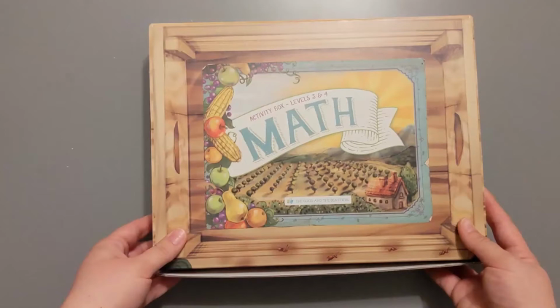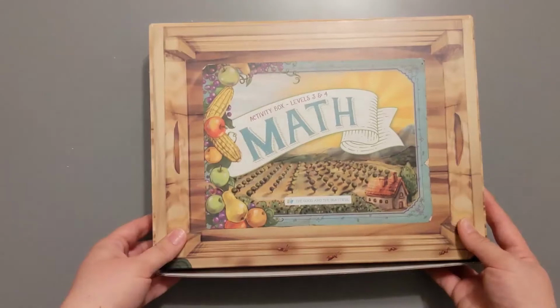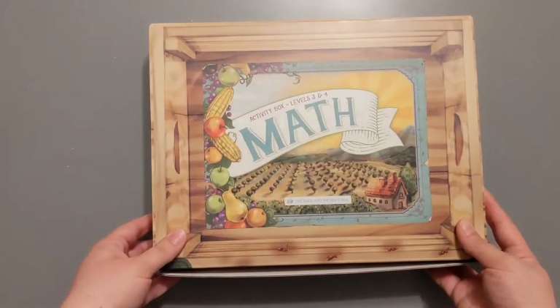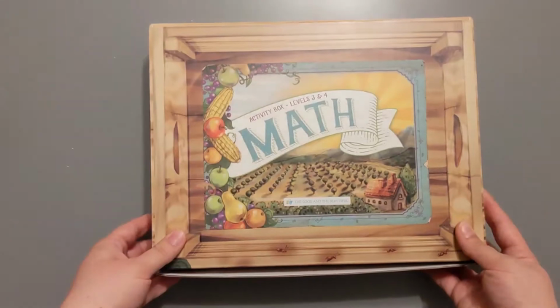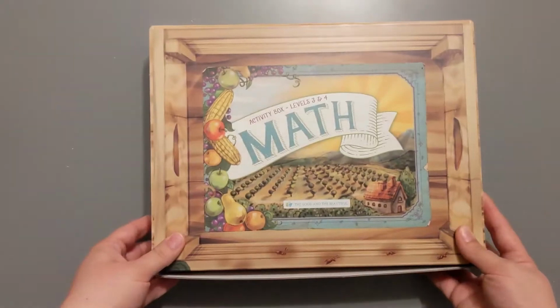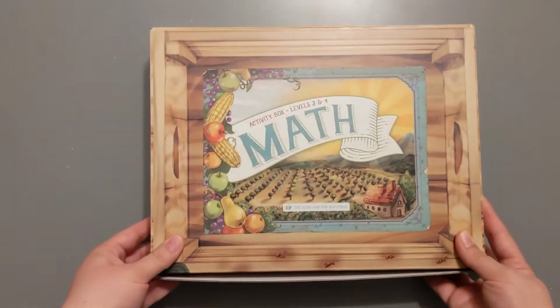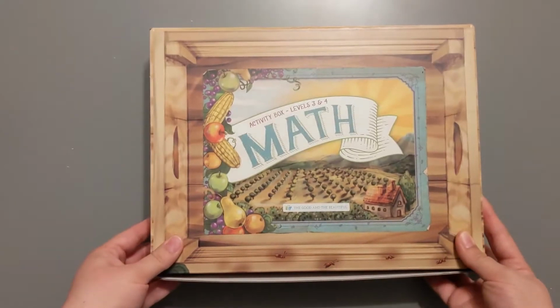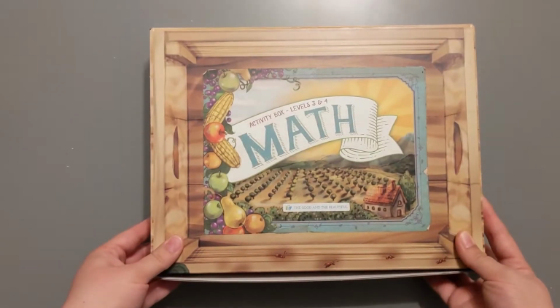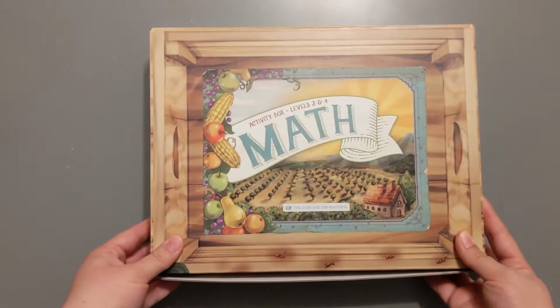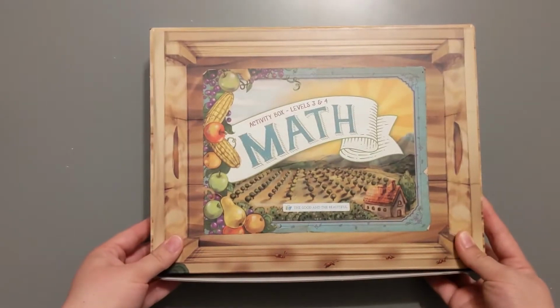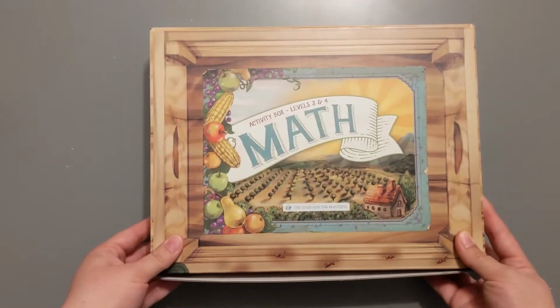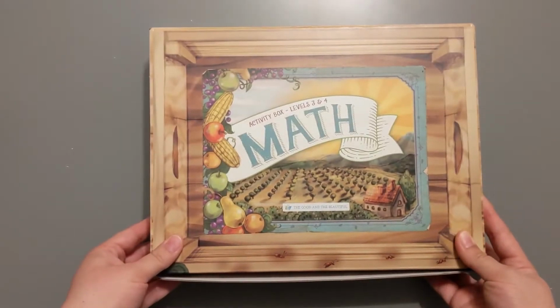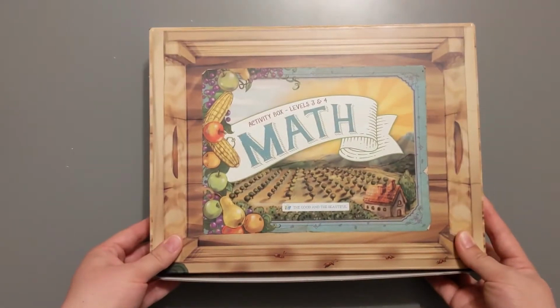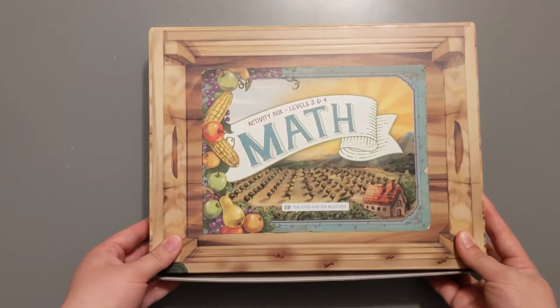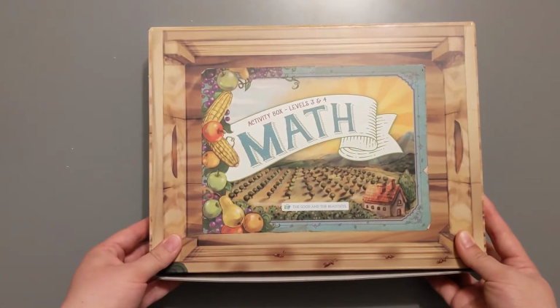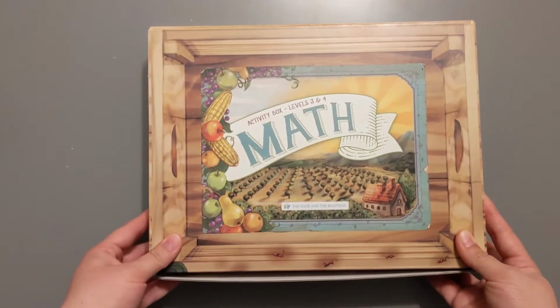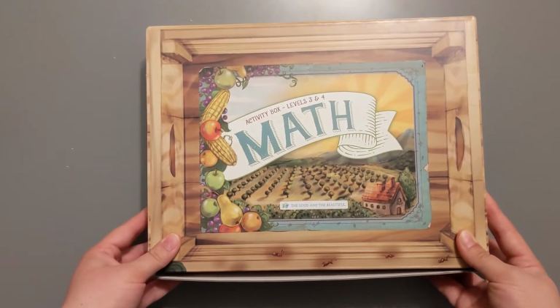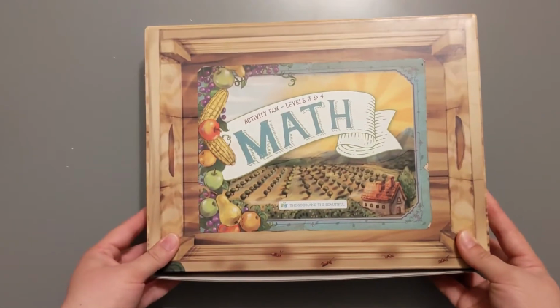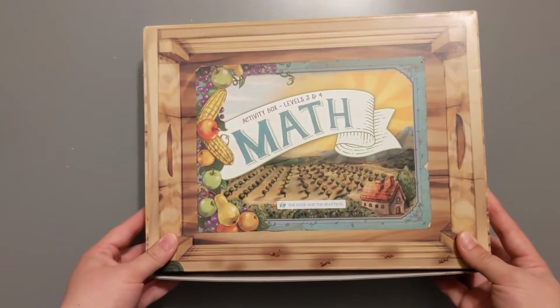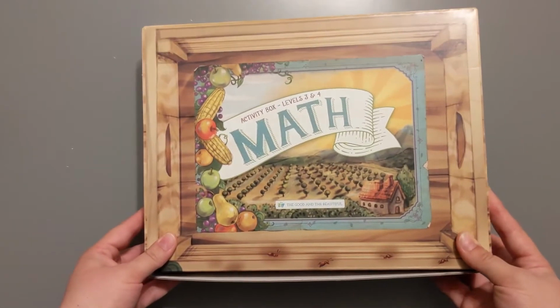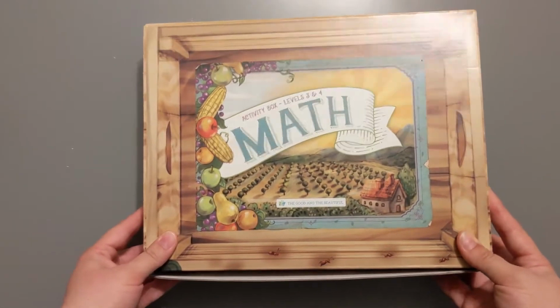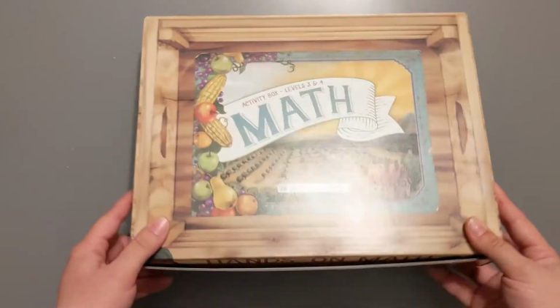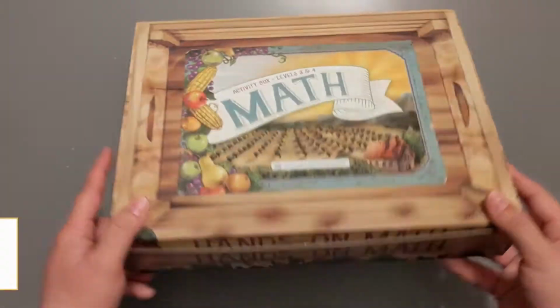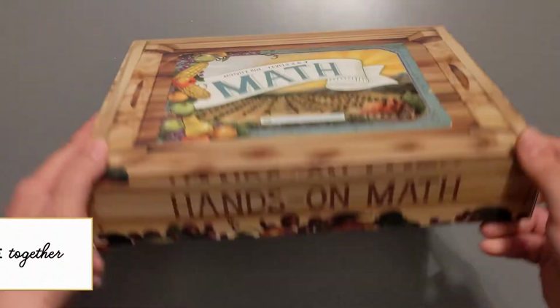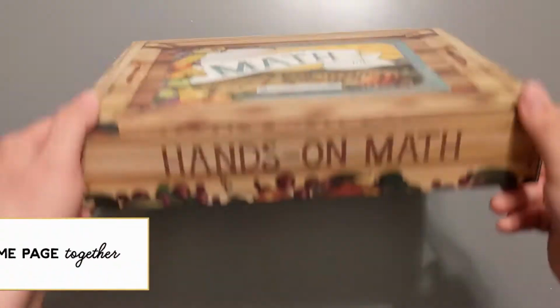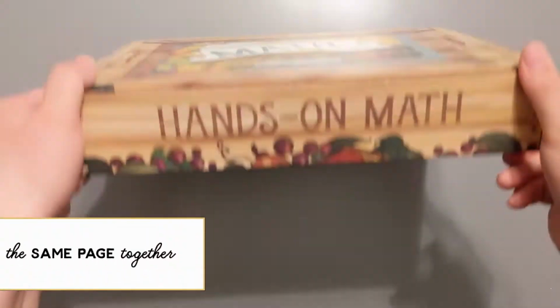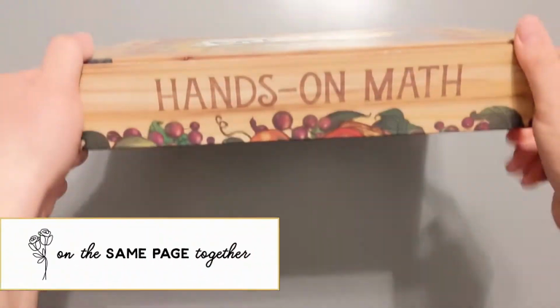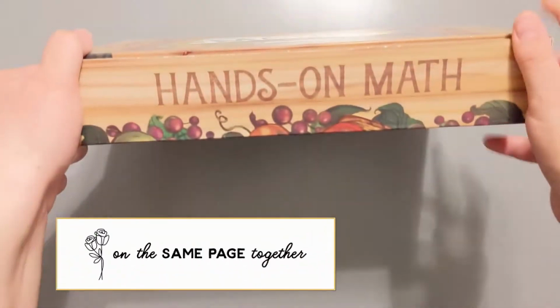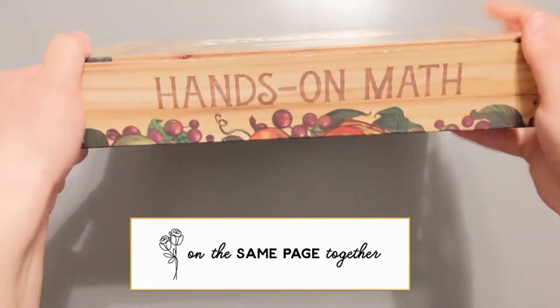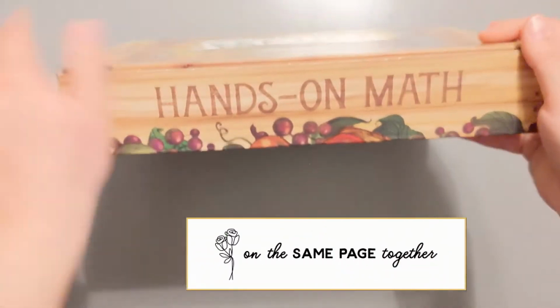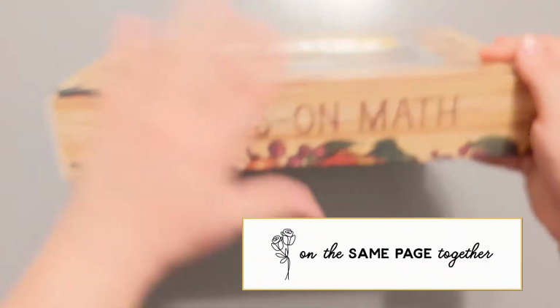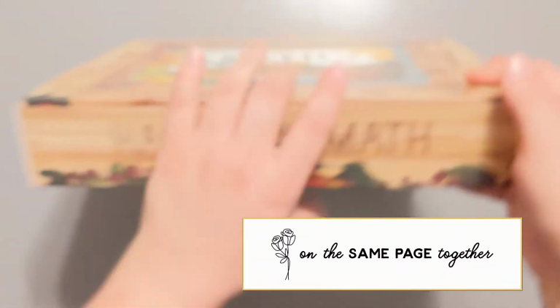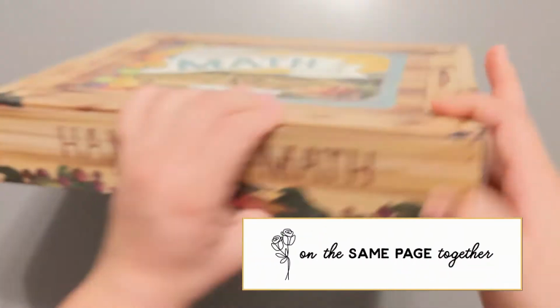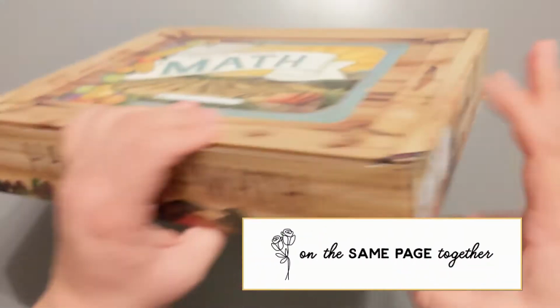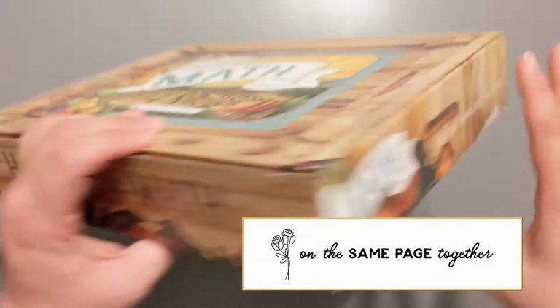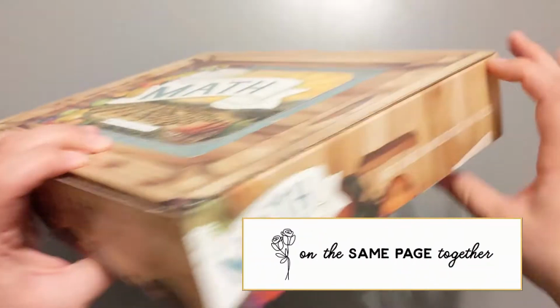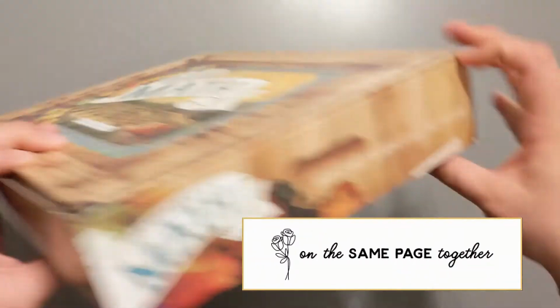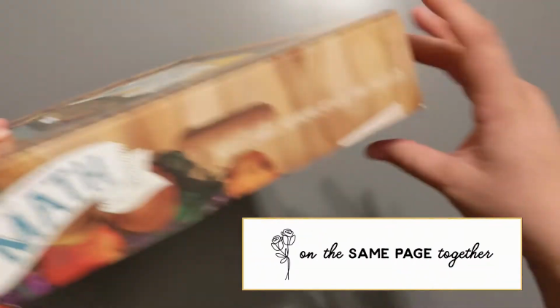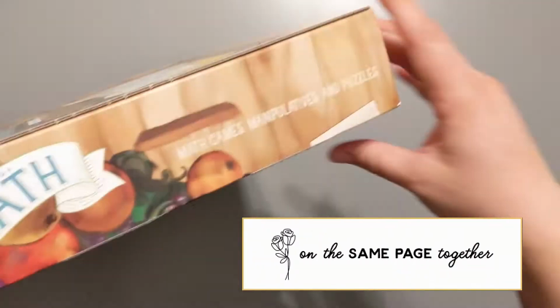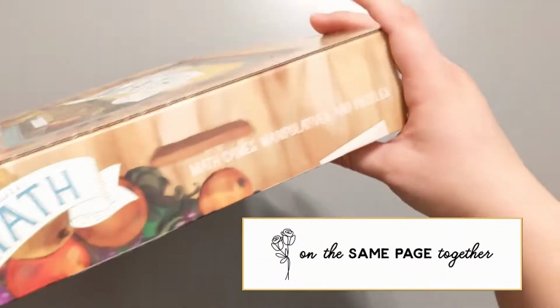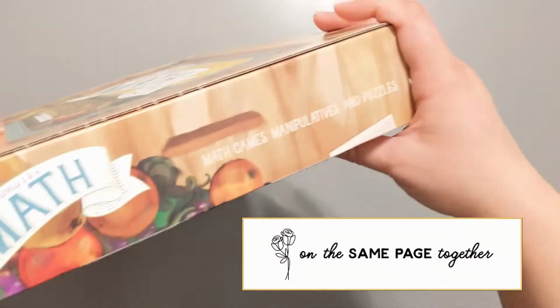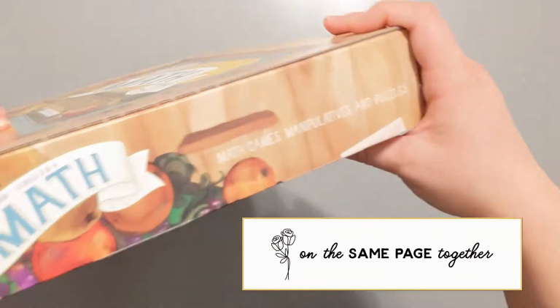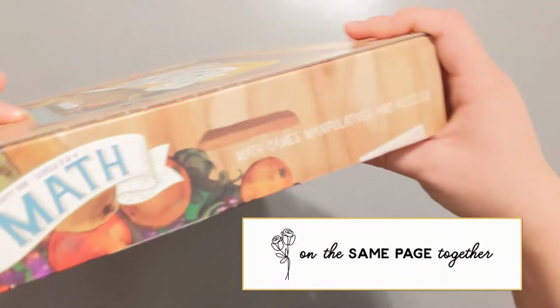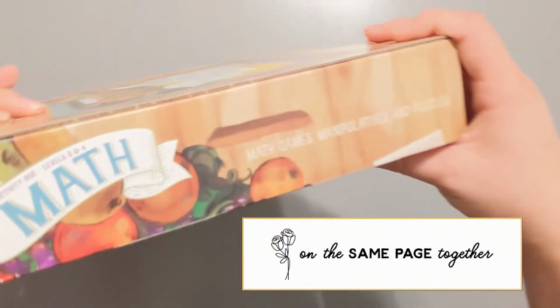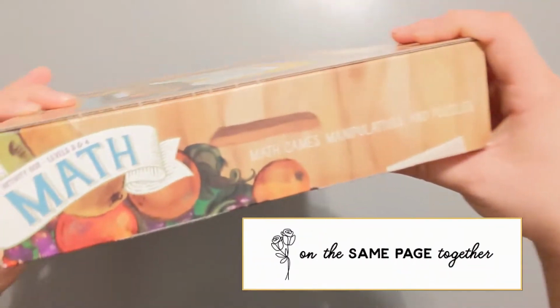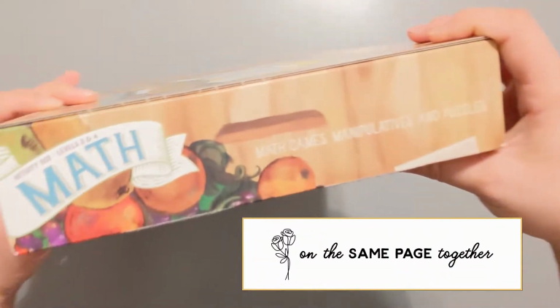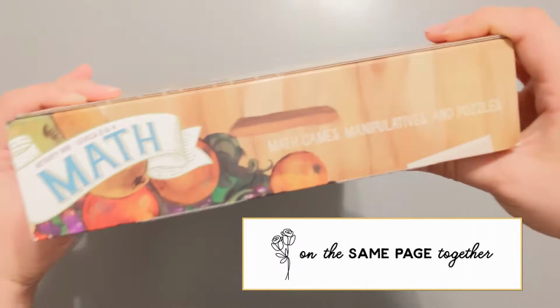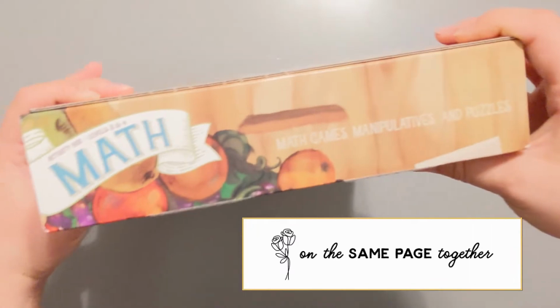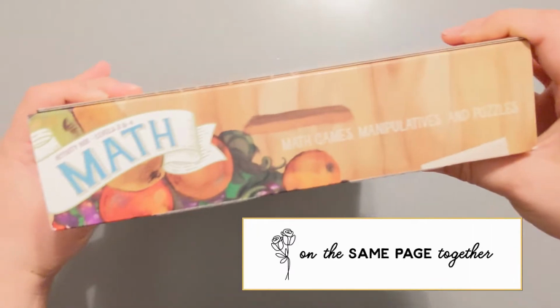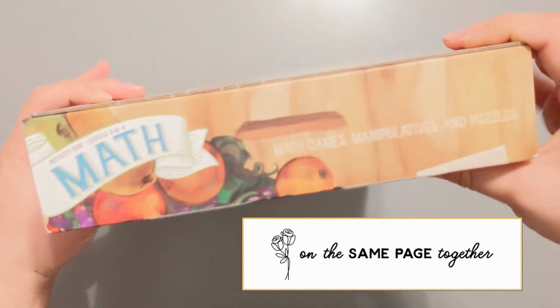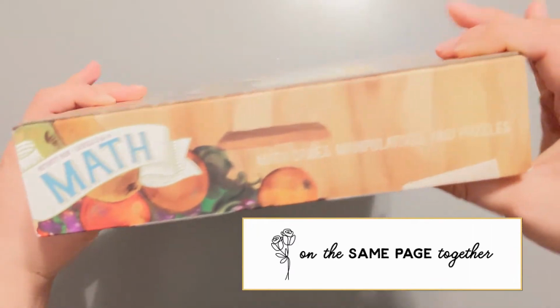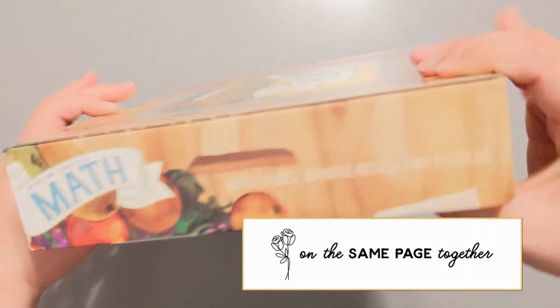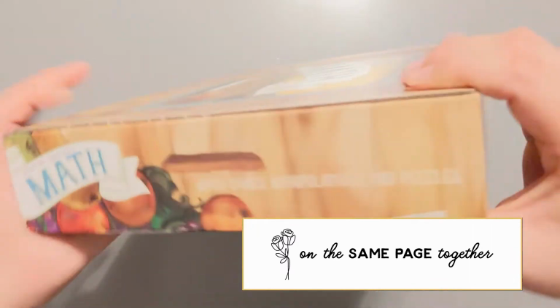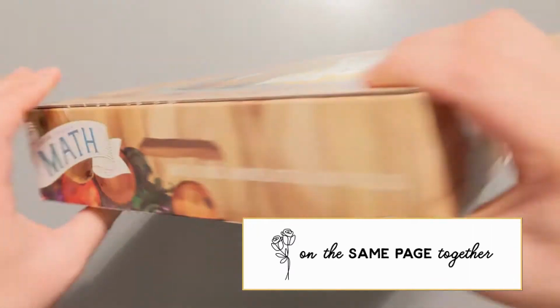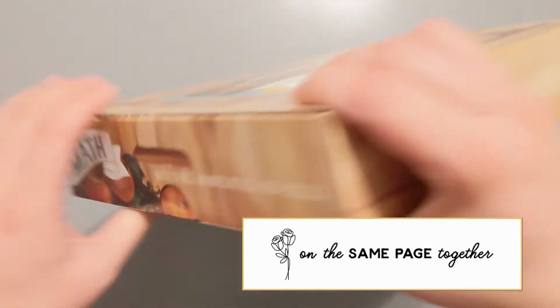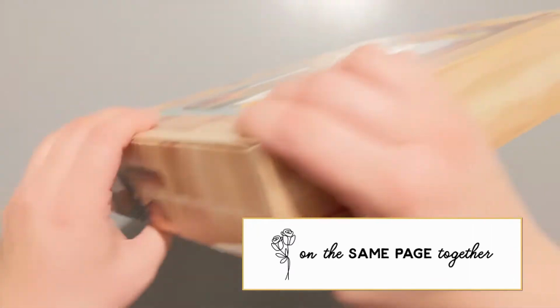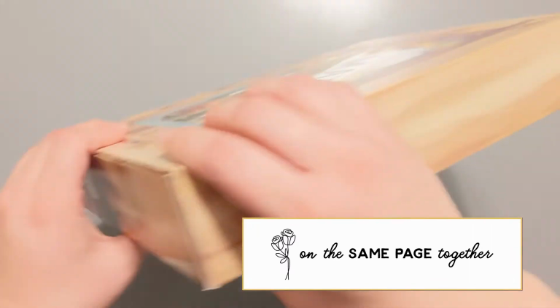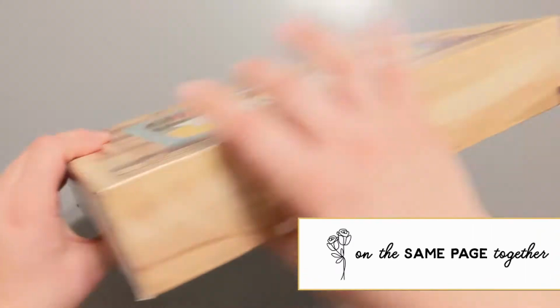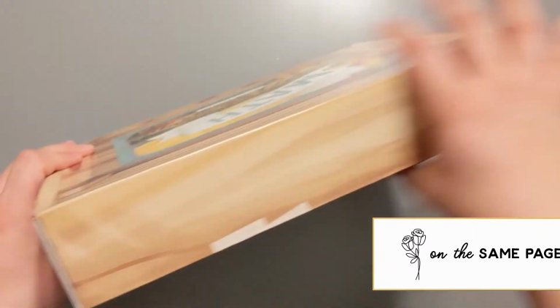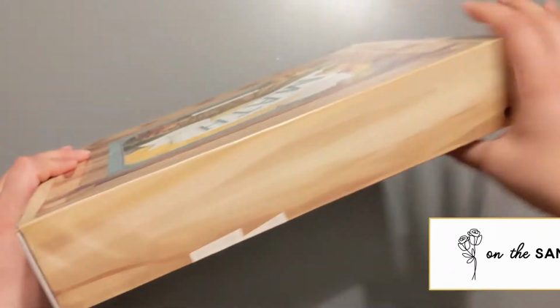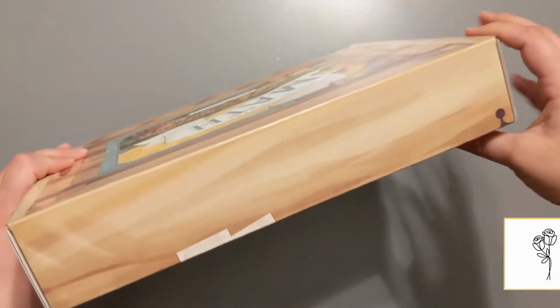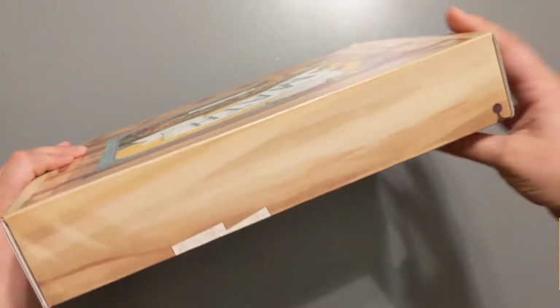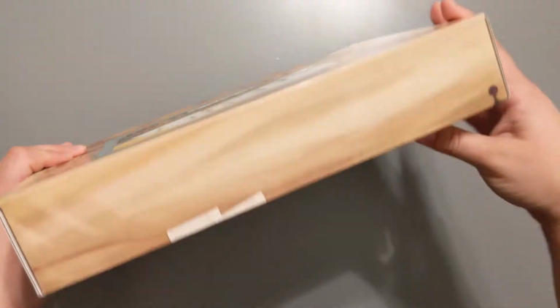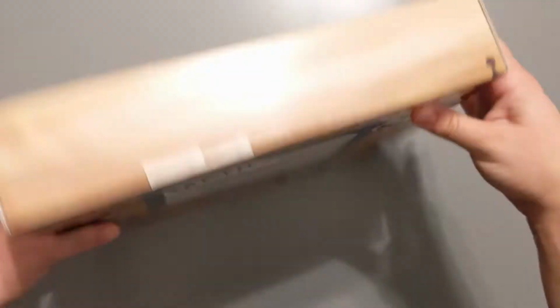First of all, it's this super cute little farm box design all the way through. My kiddo who's going to use this was just so excited.